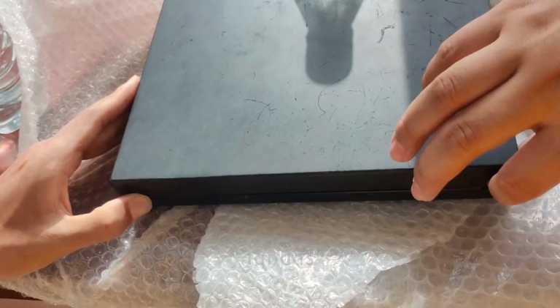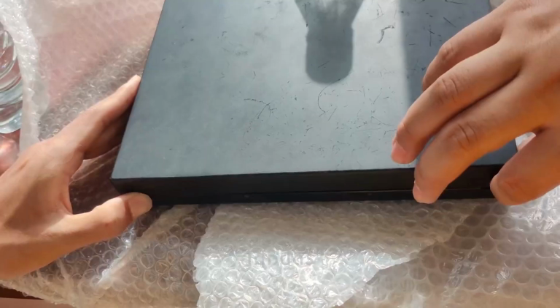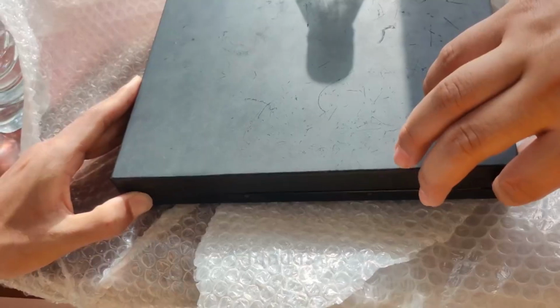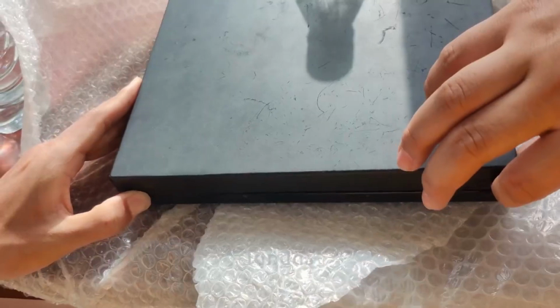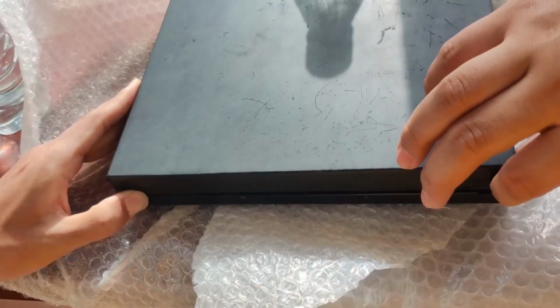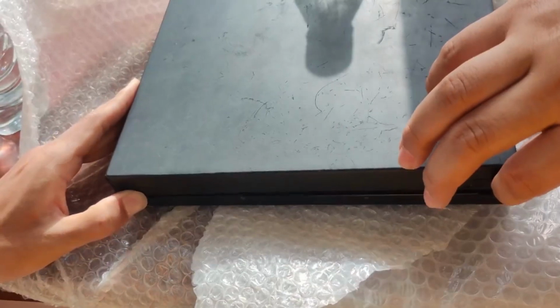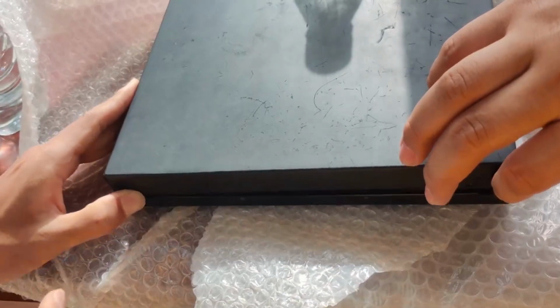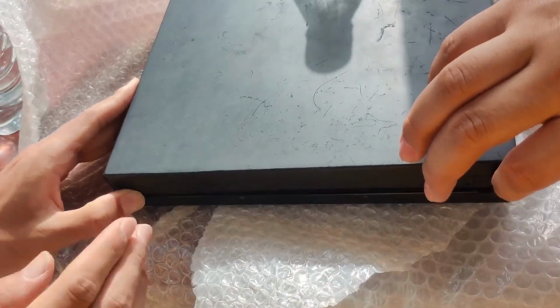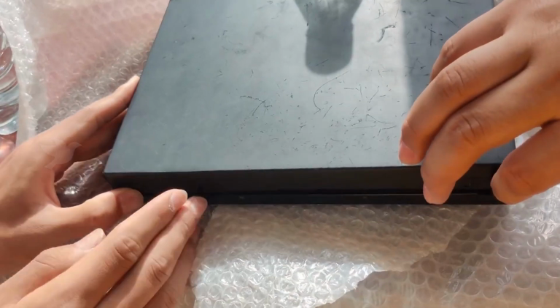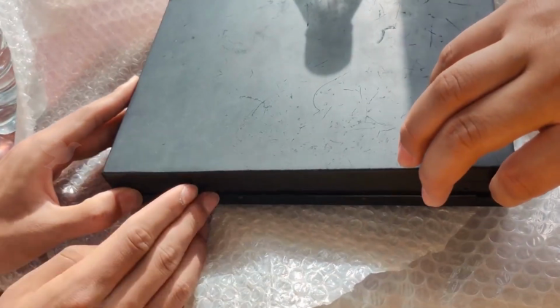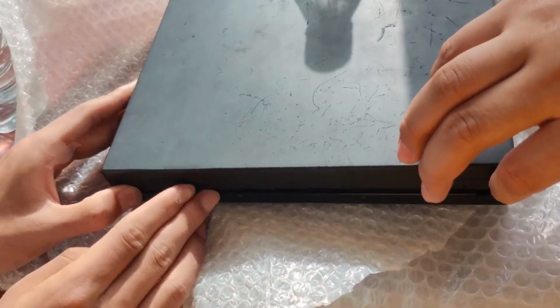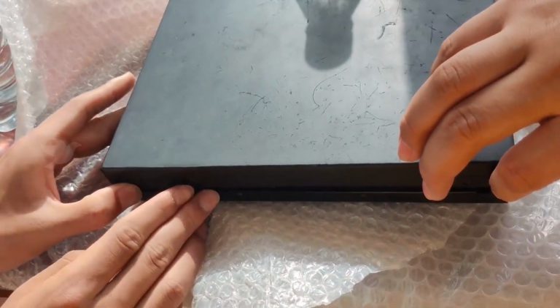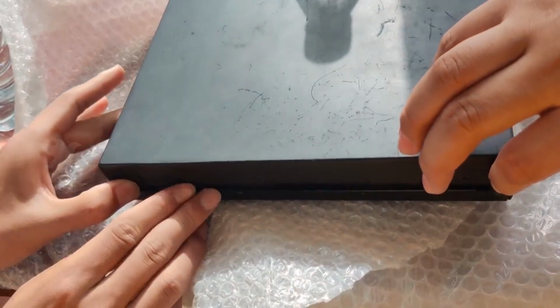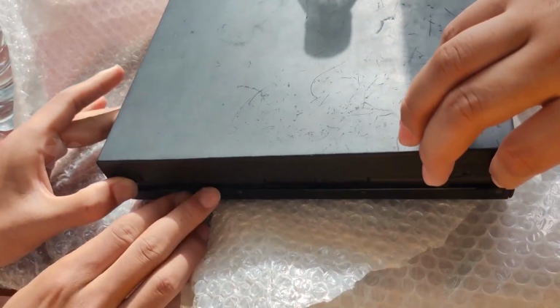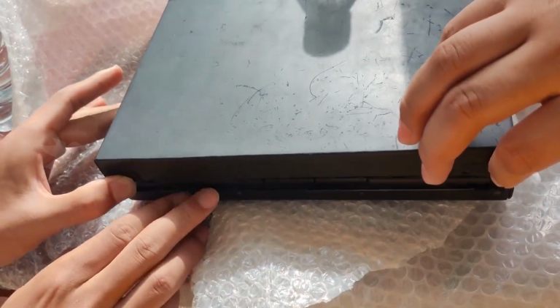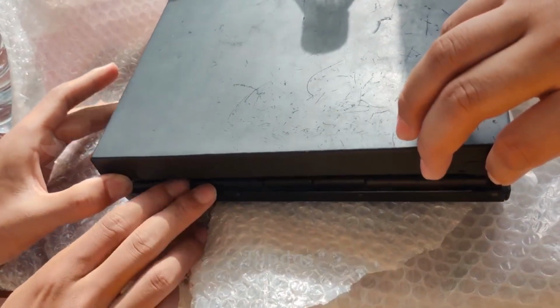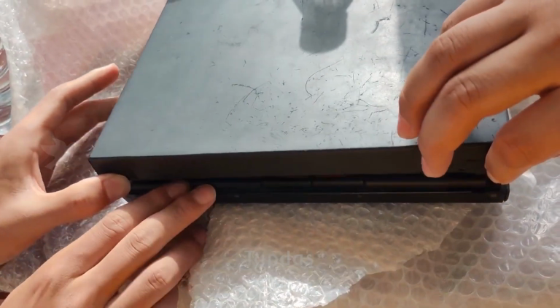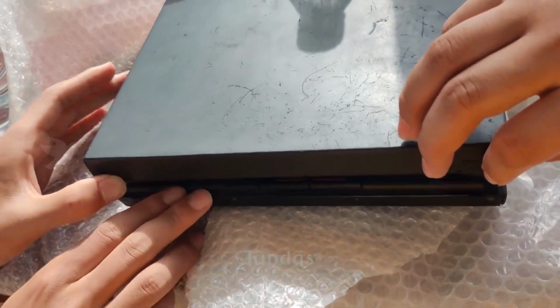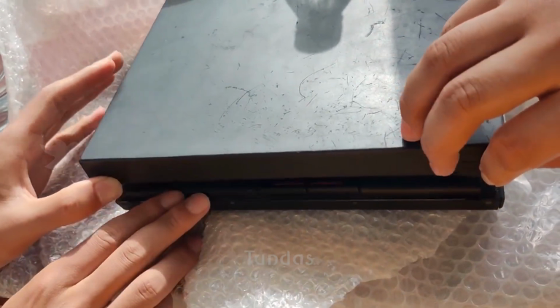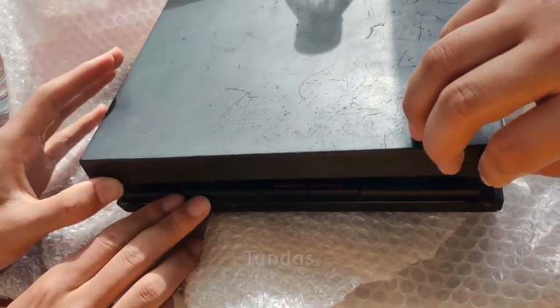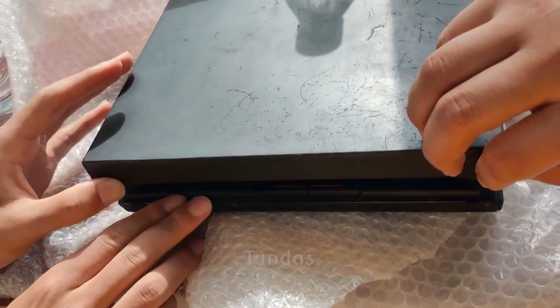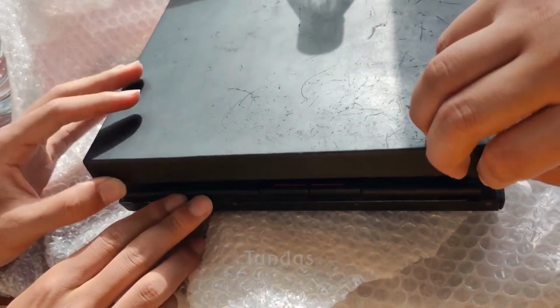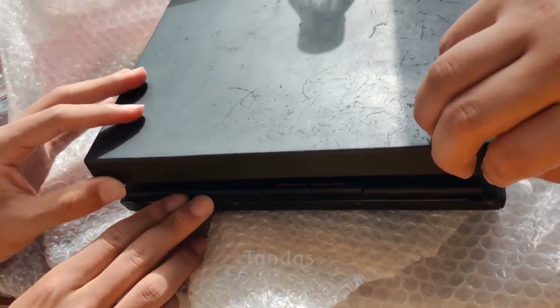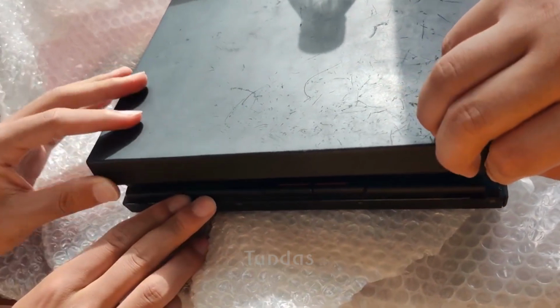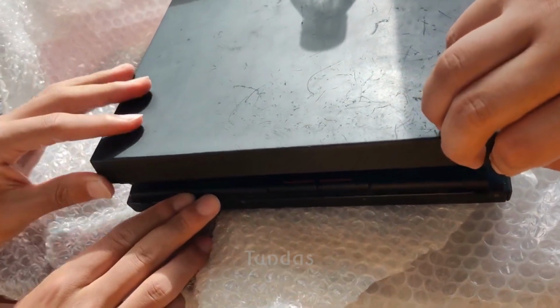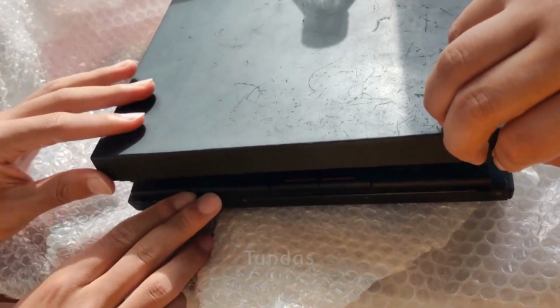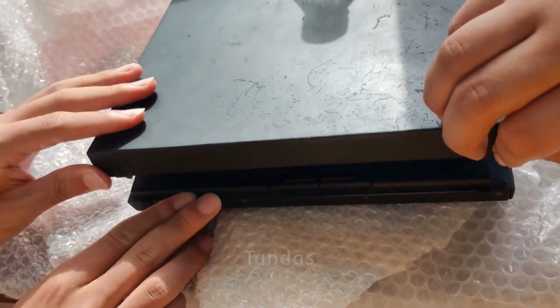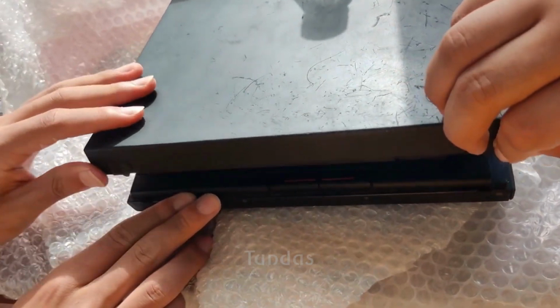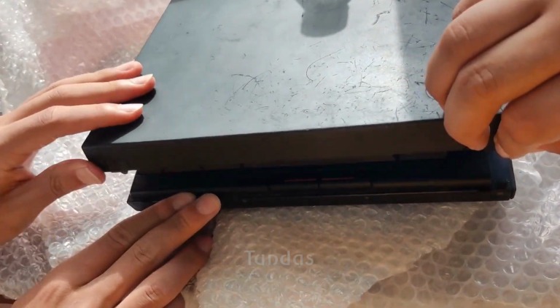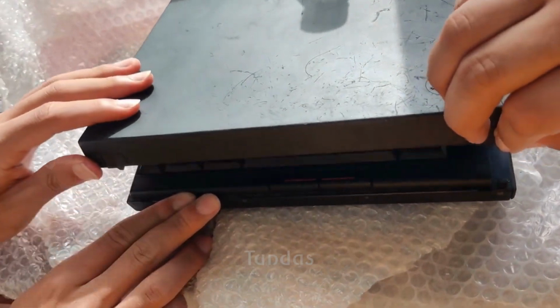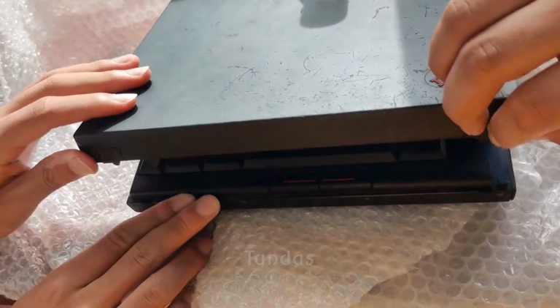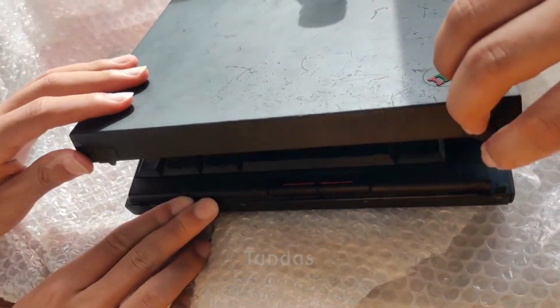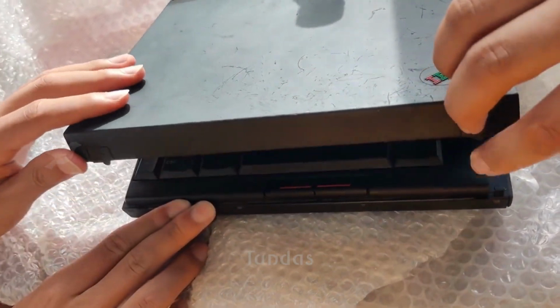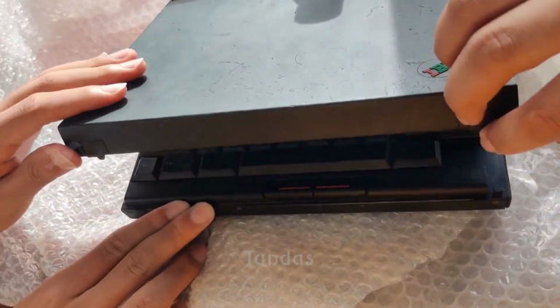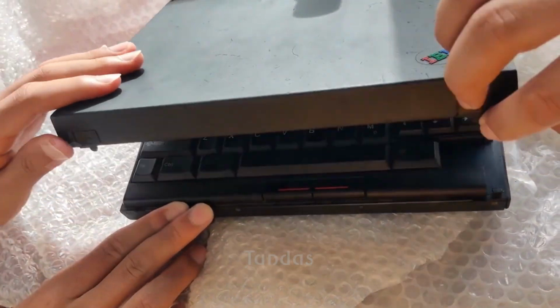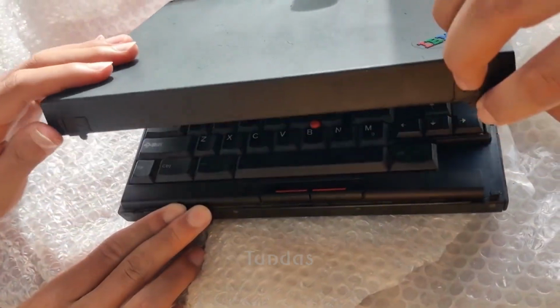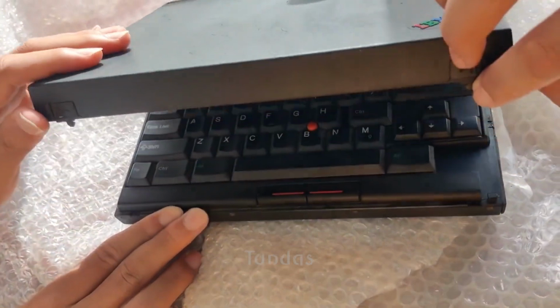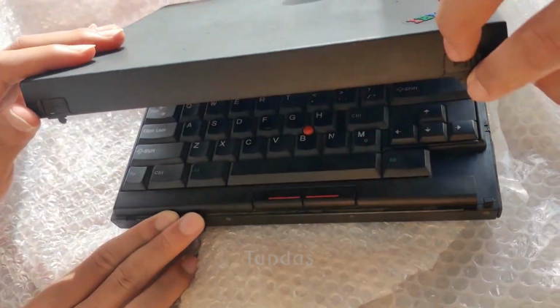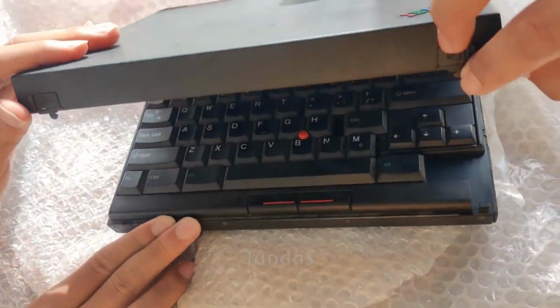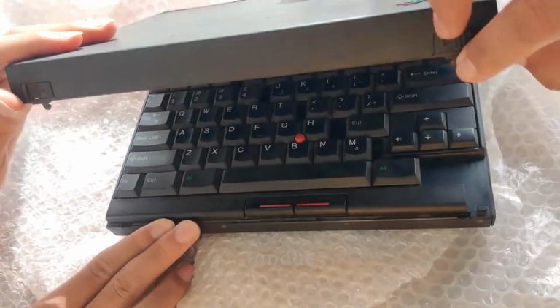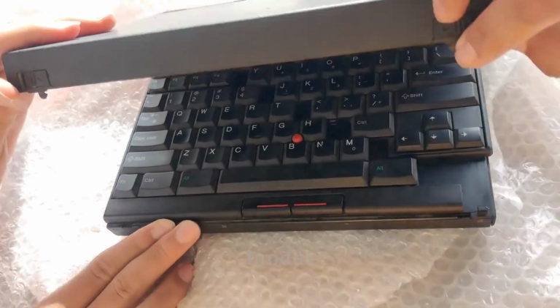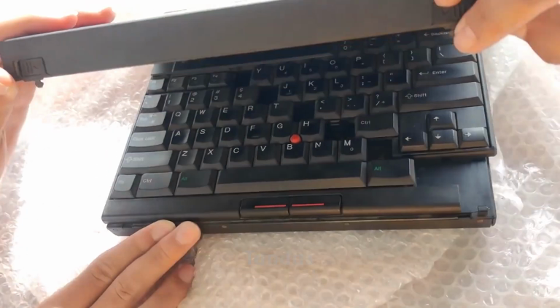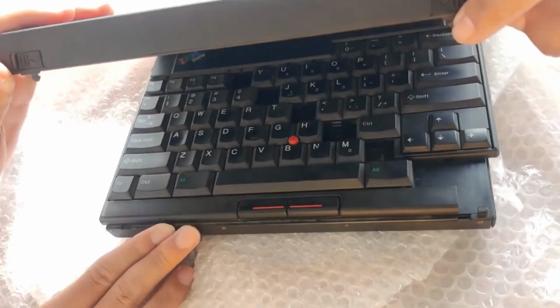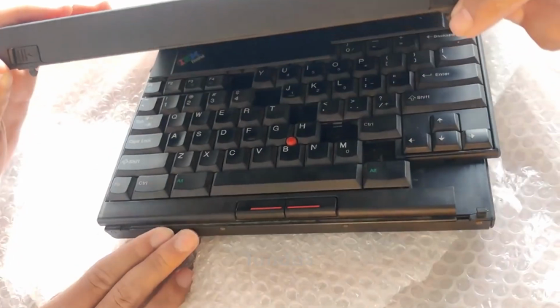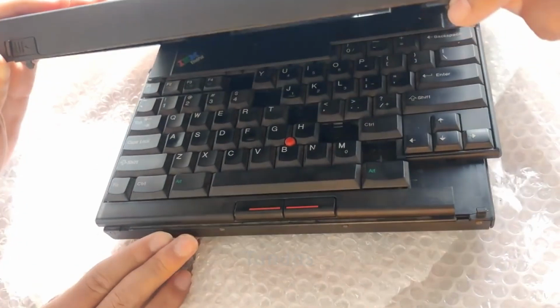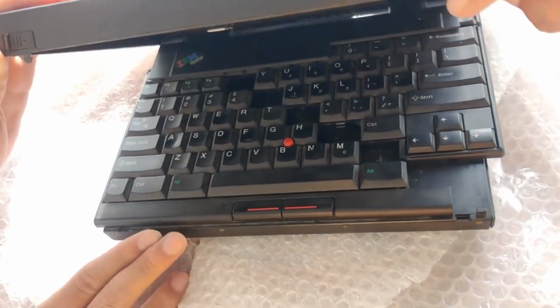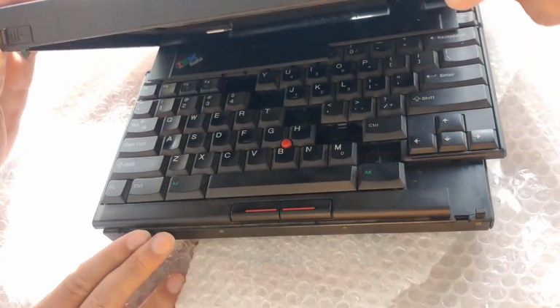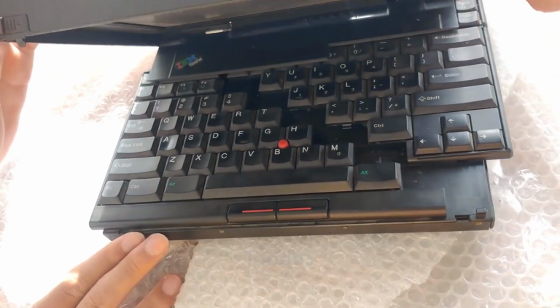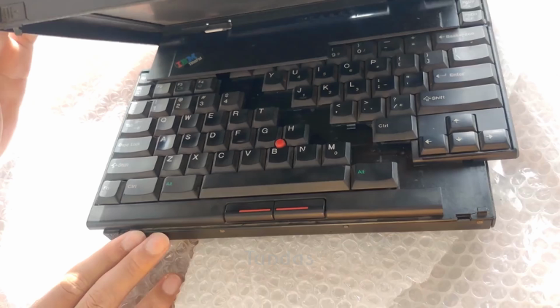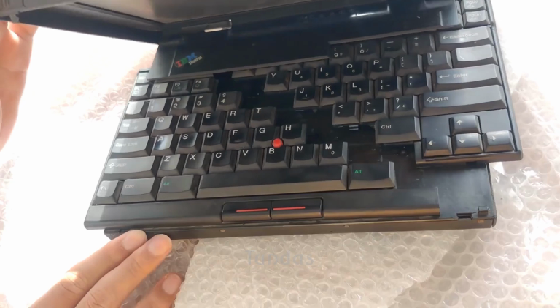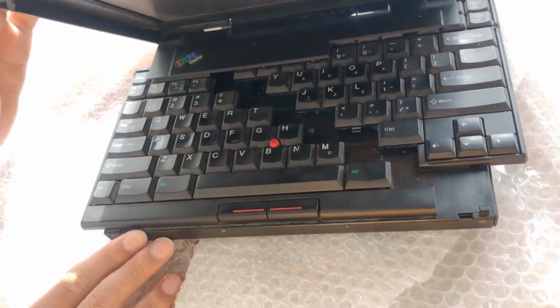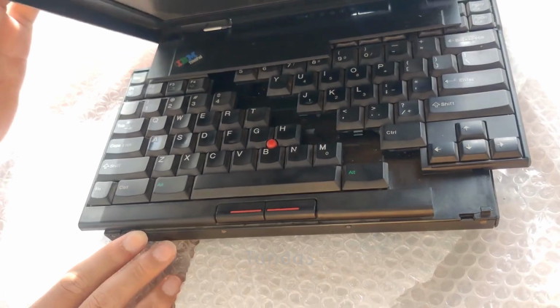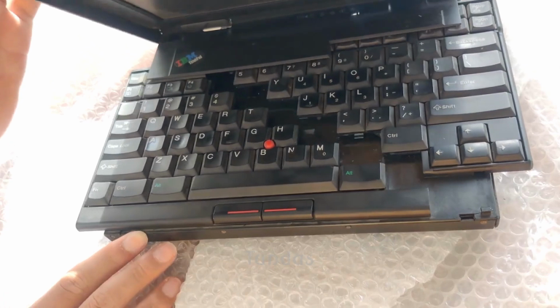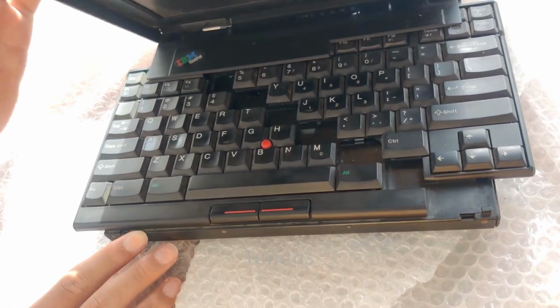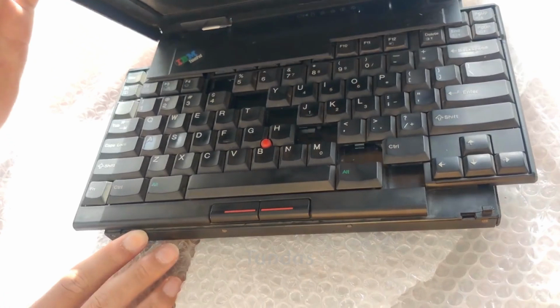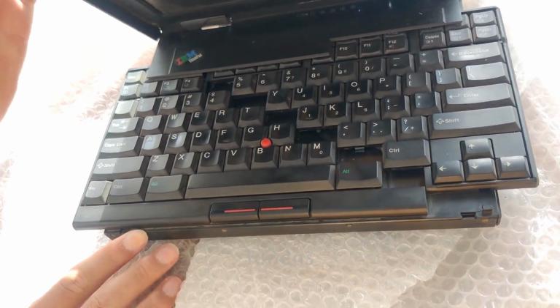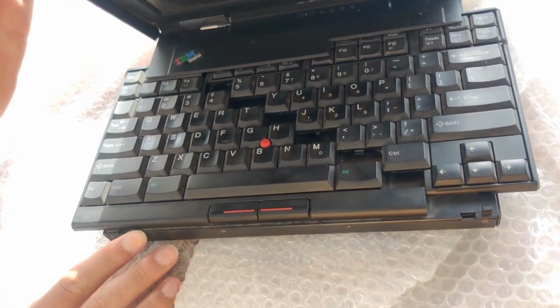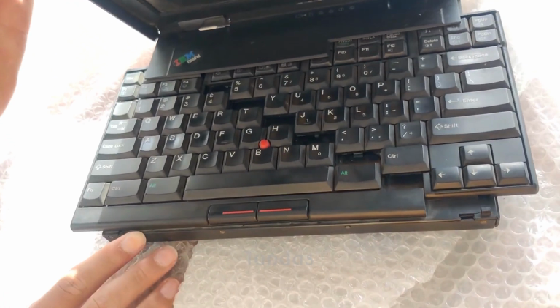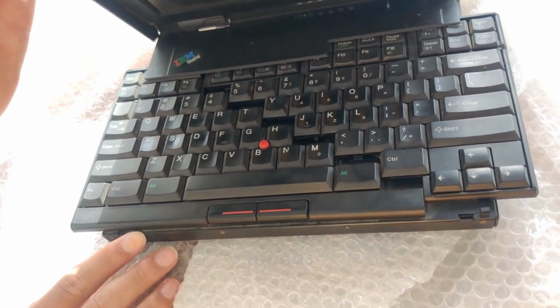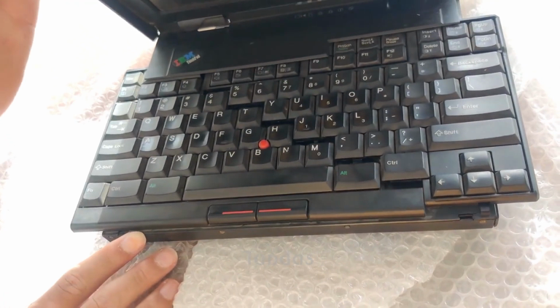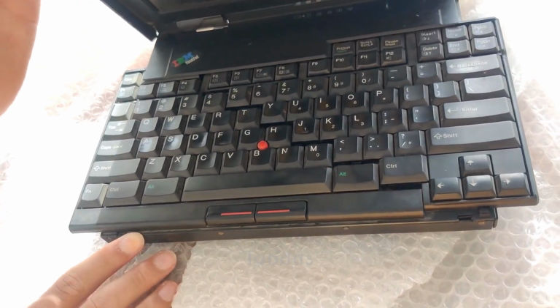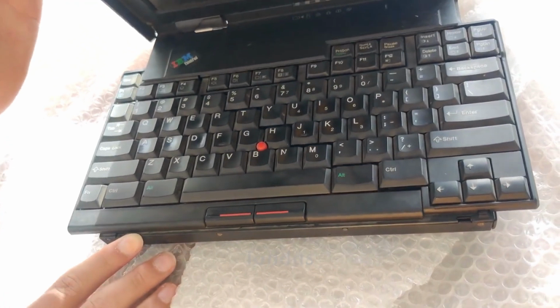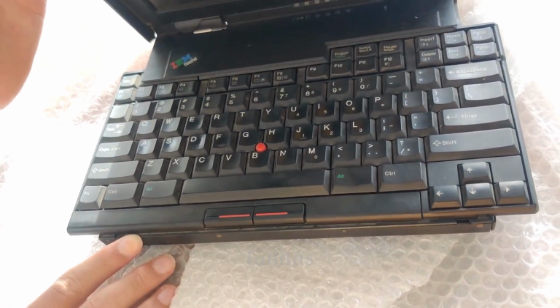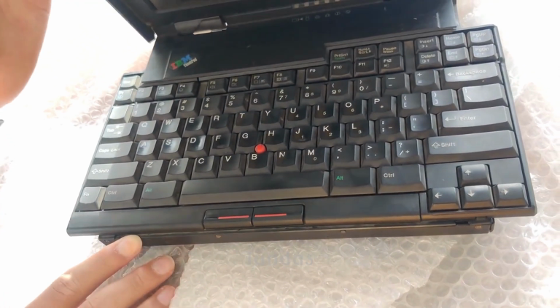The laptop is equipped with a special and unusual keyboard that has a sliding mechanism to save space.